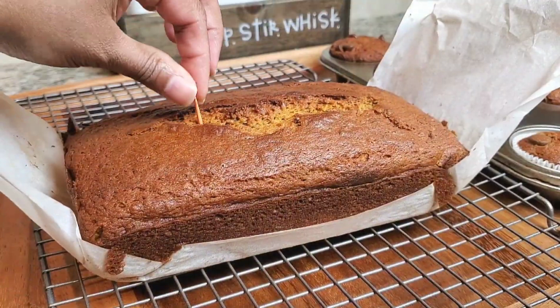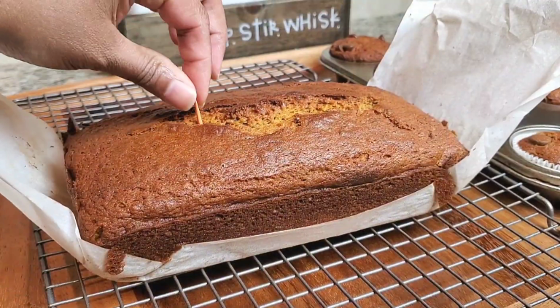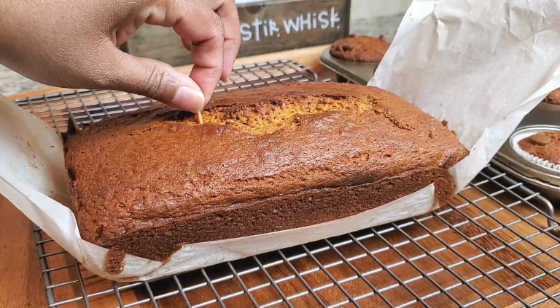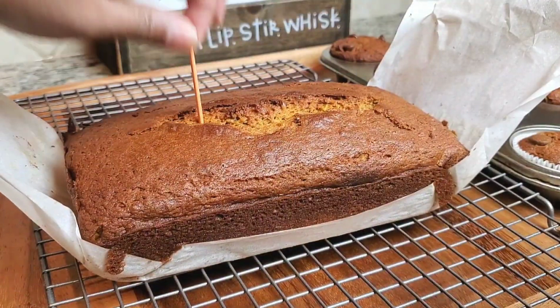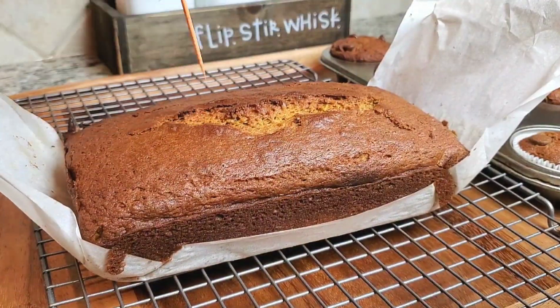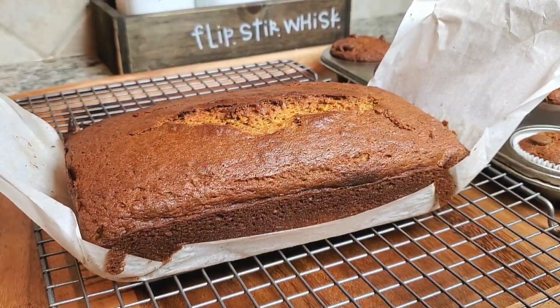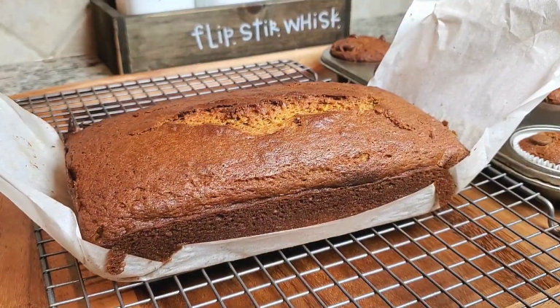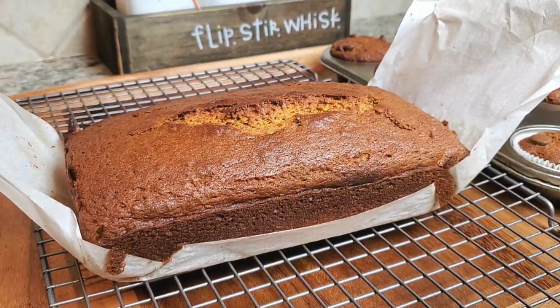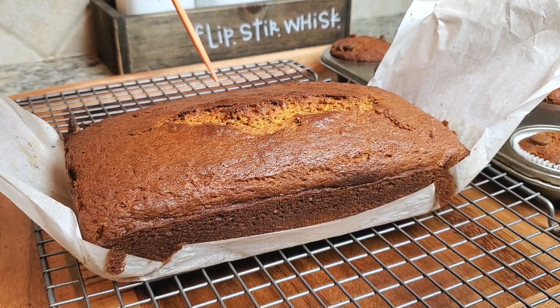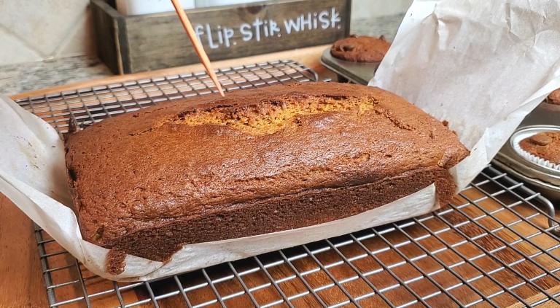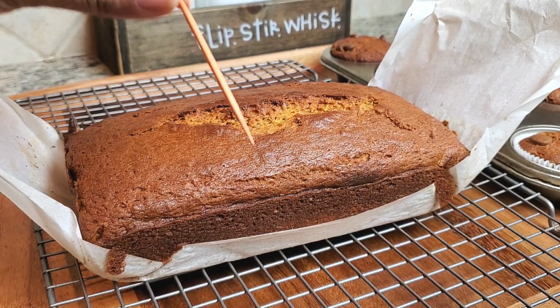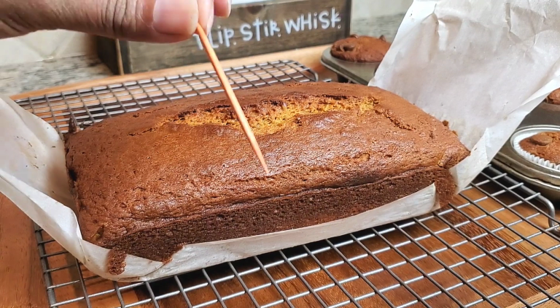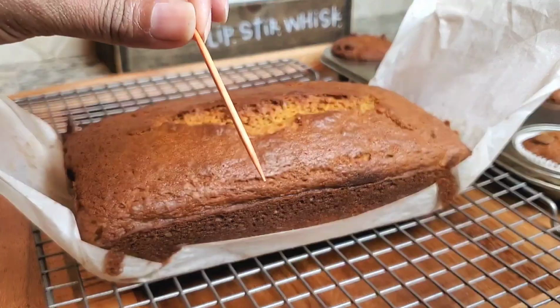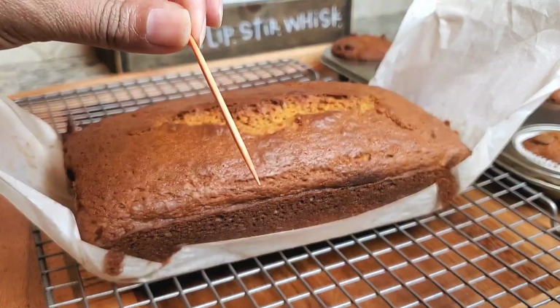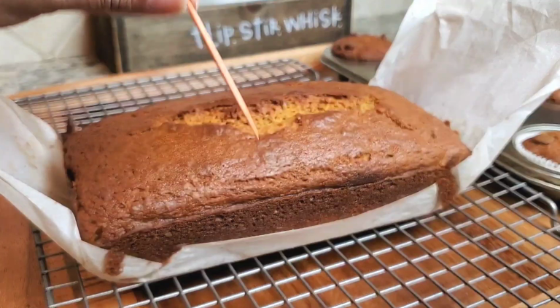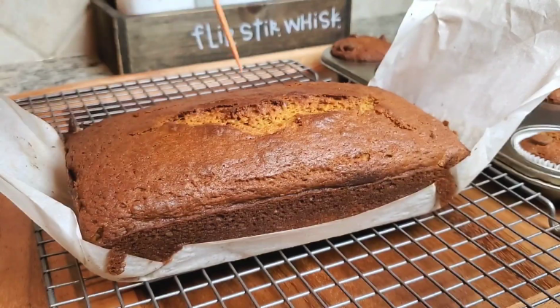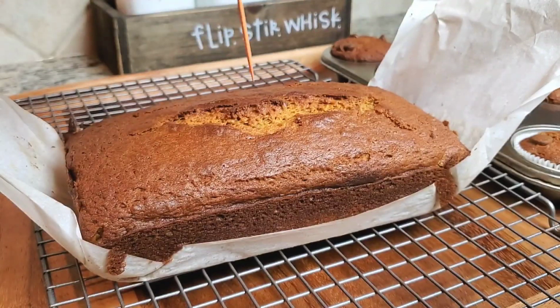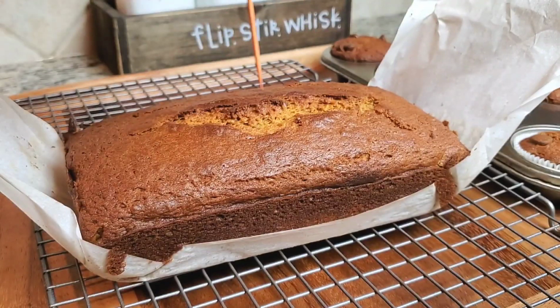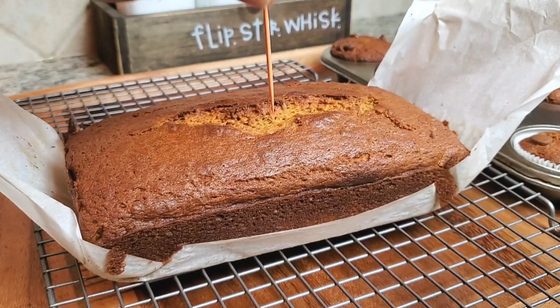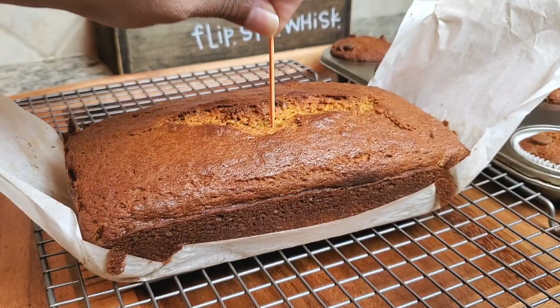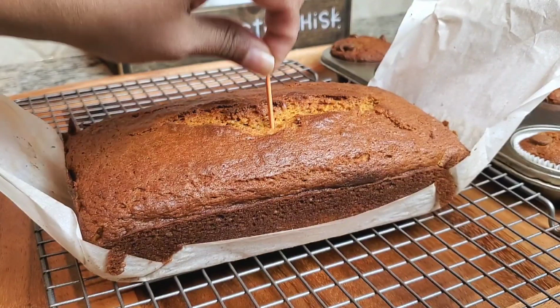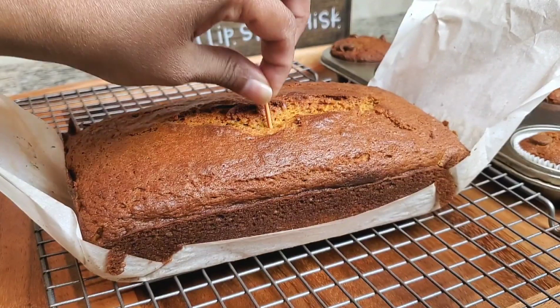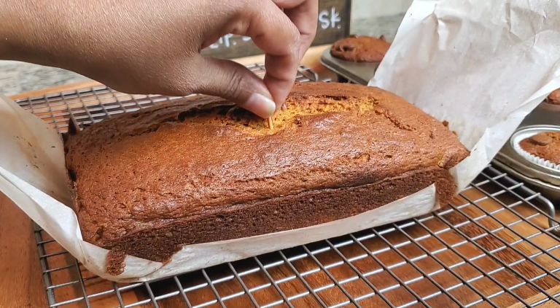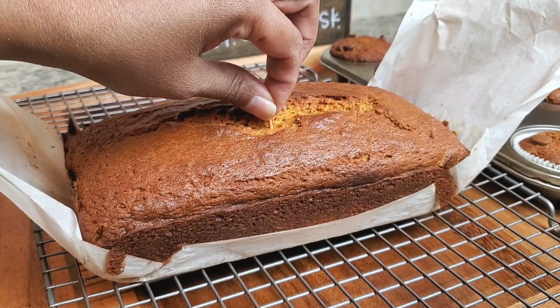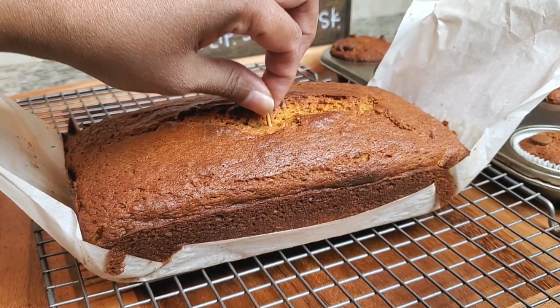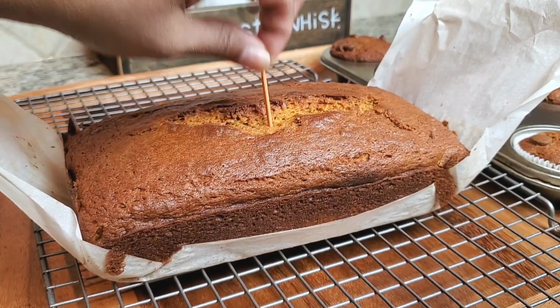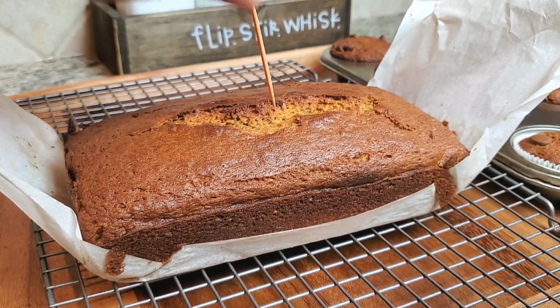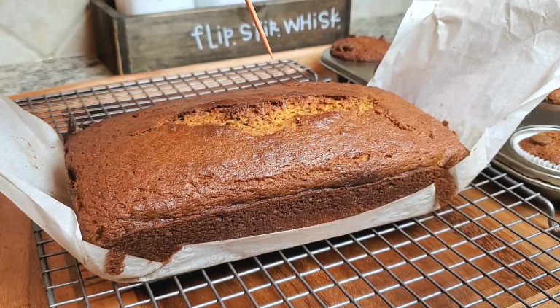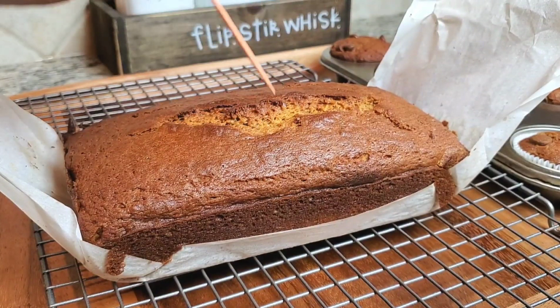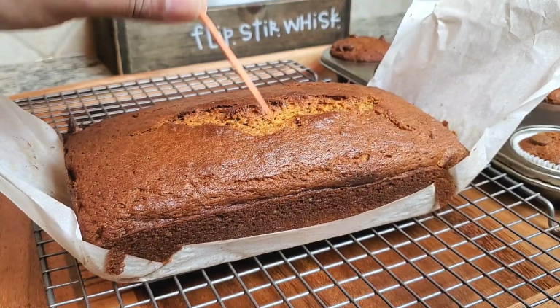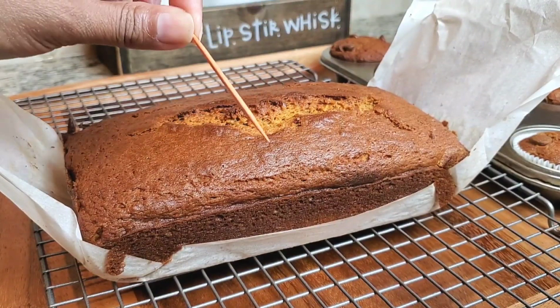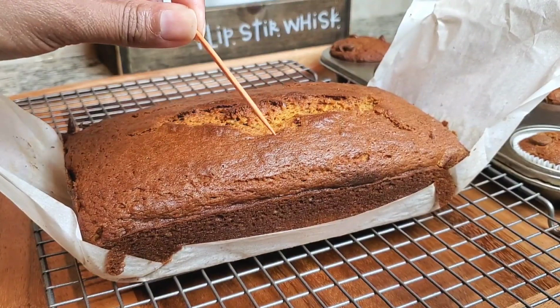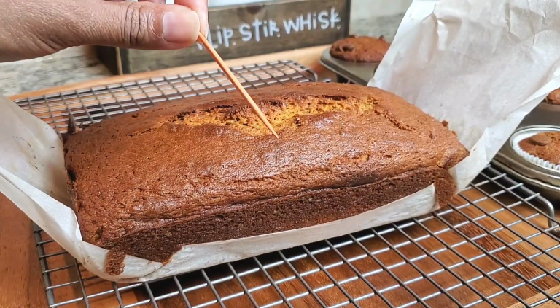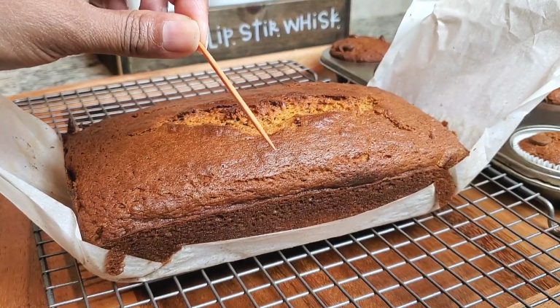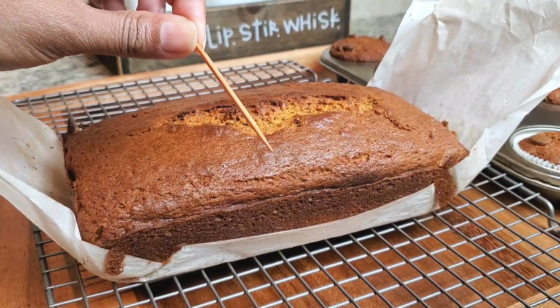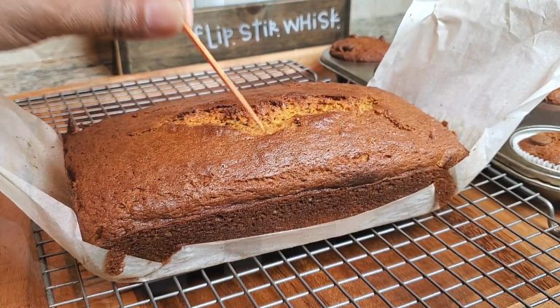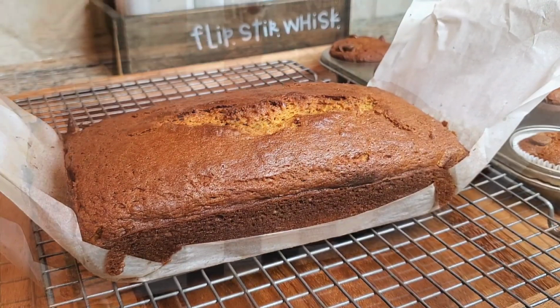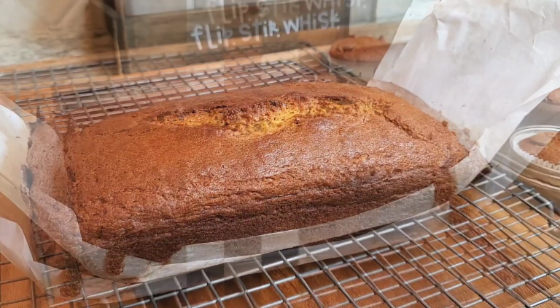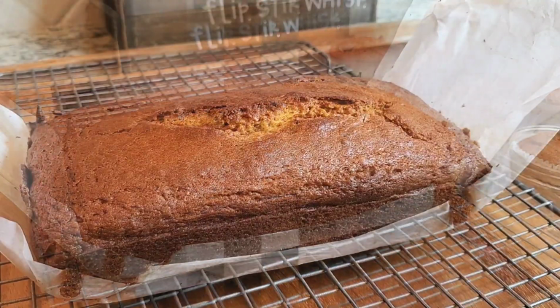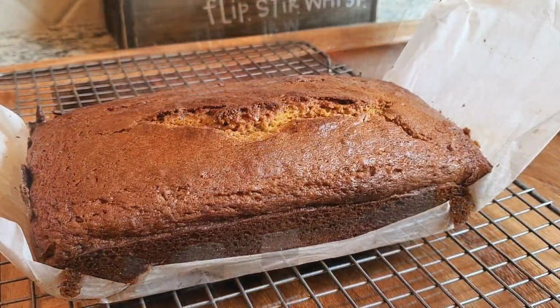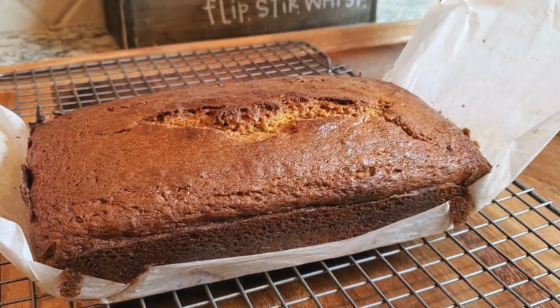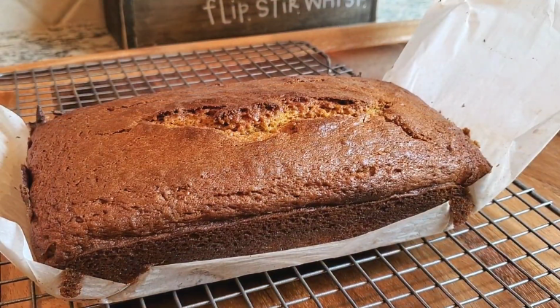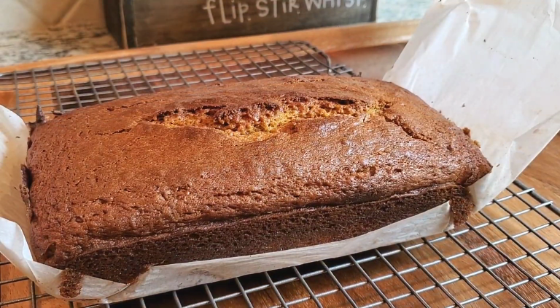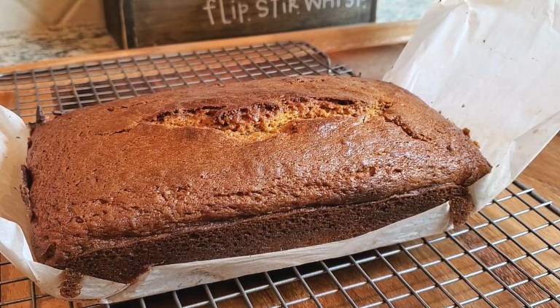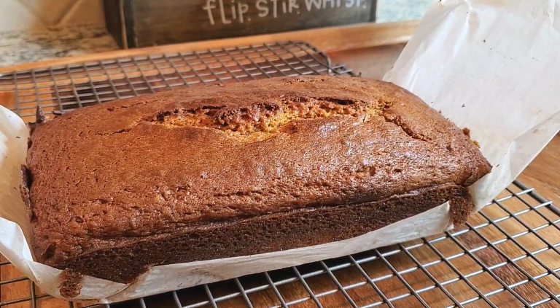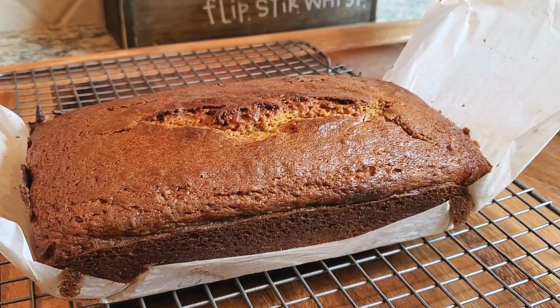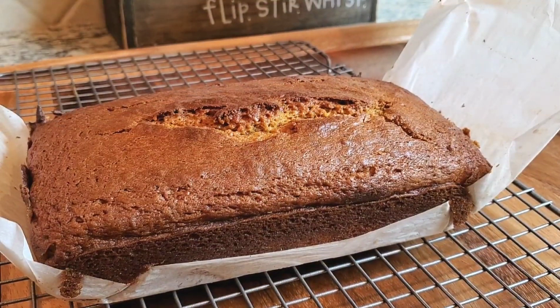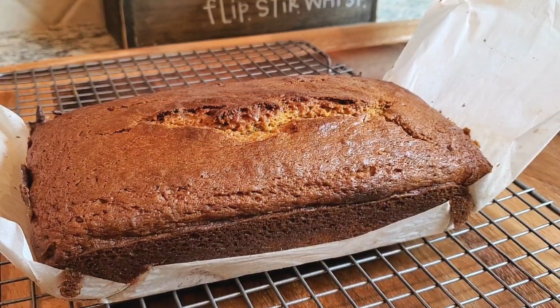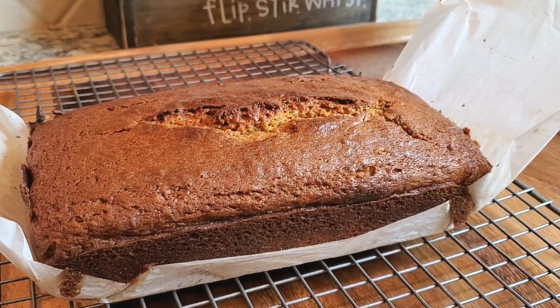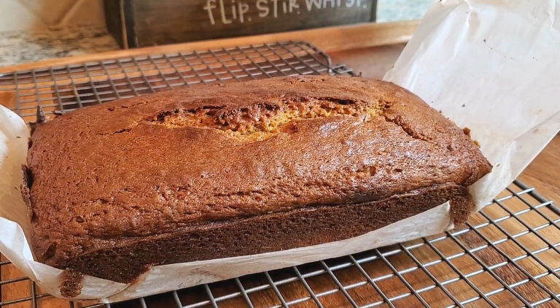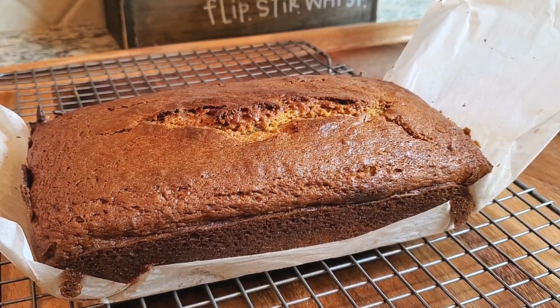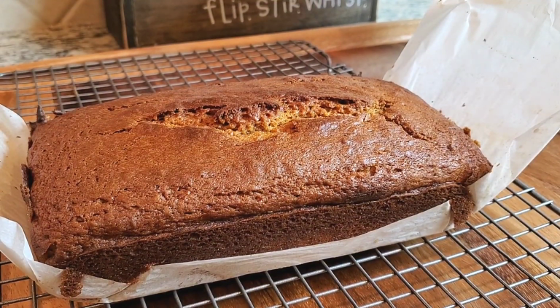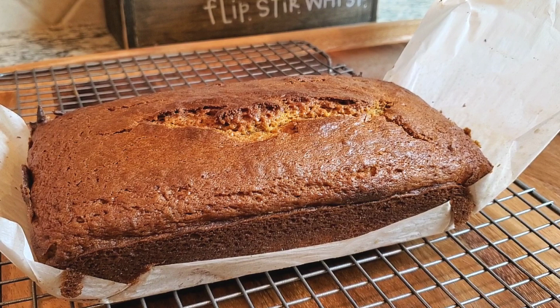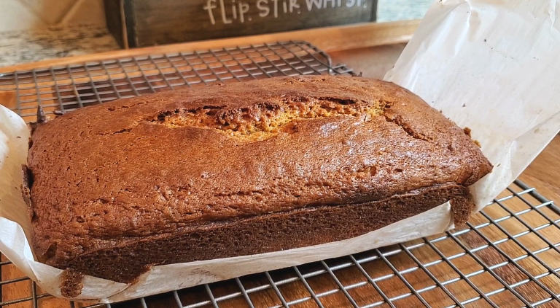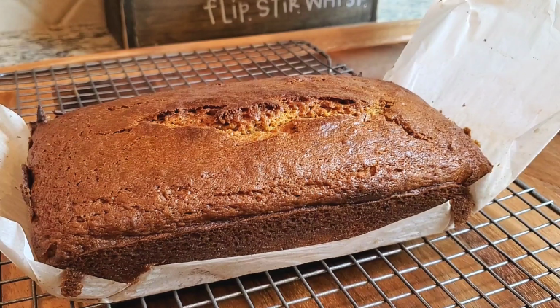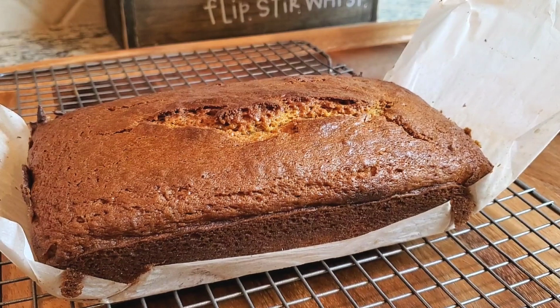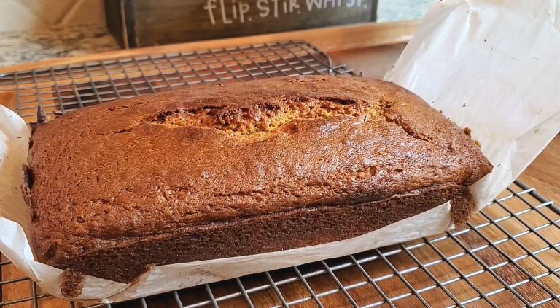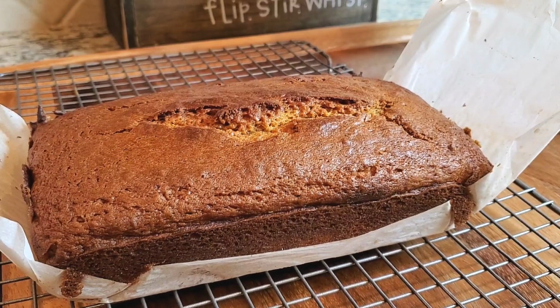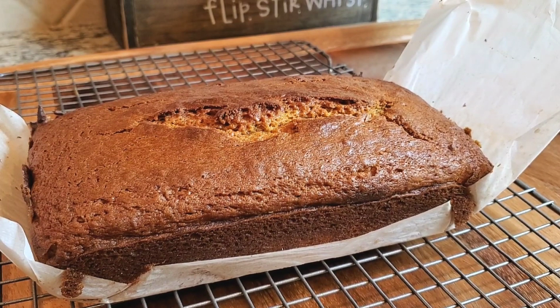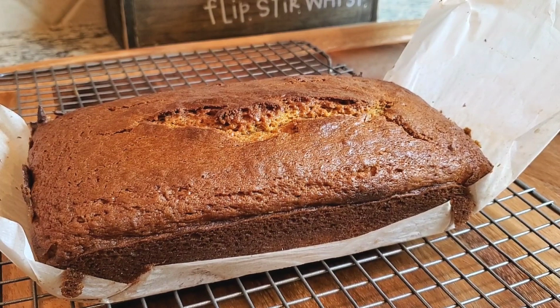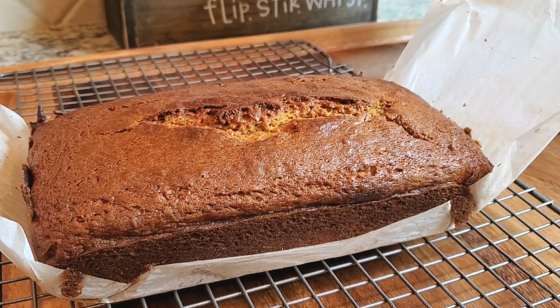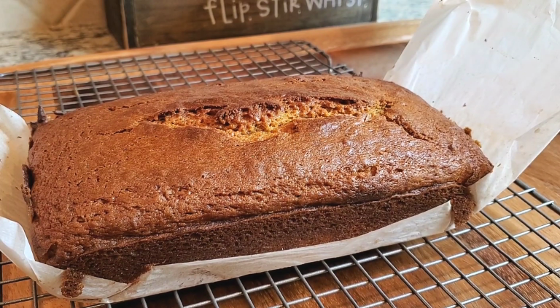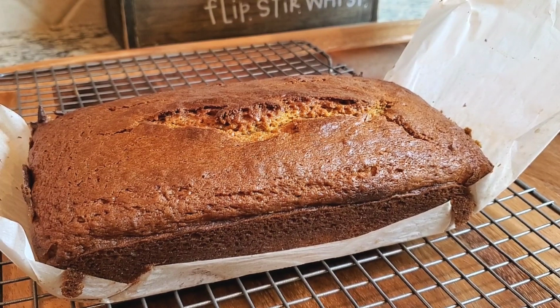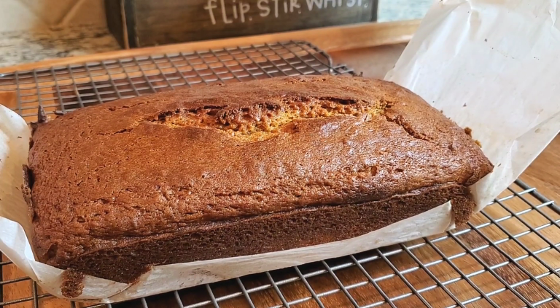If the toothpick comes out clean, it's perfect — and that looks just right. We're going to let it cool off for about 20 minutes and then we'll cut into it.